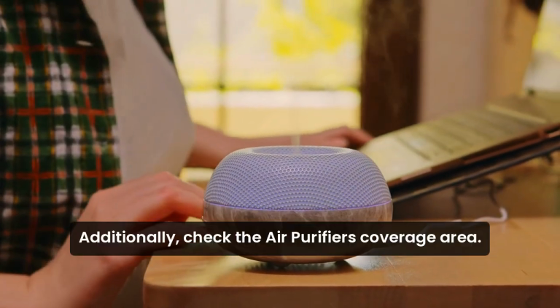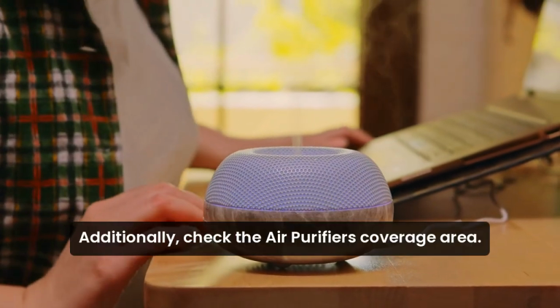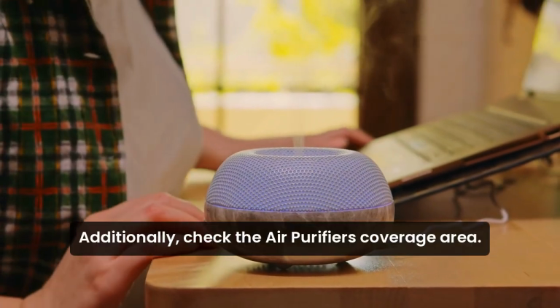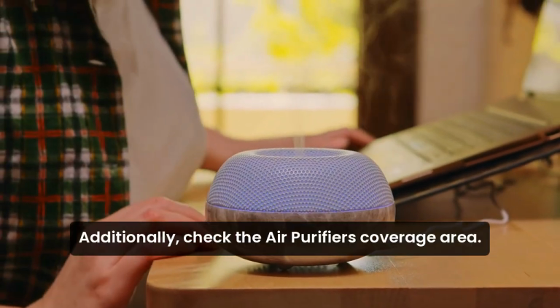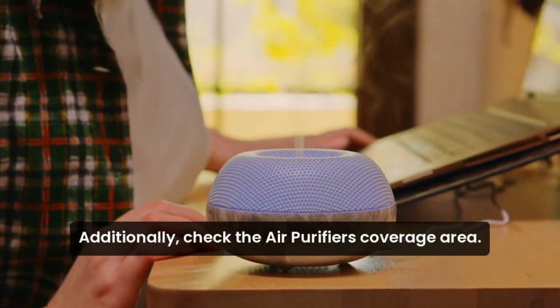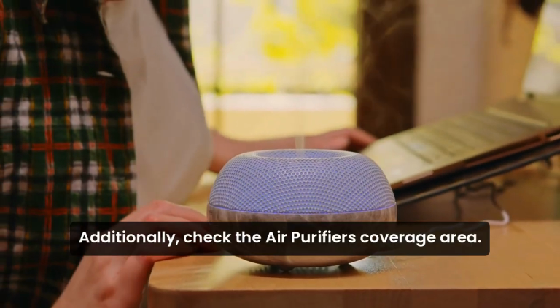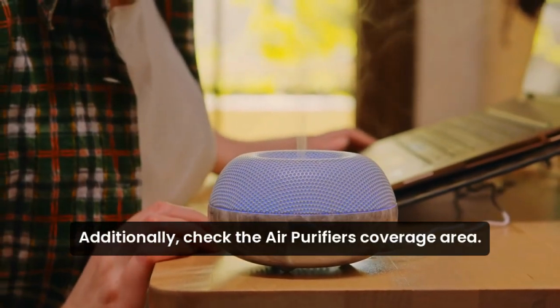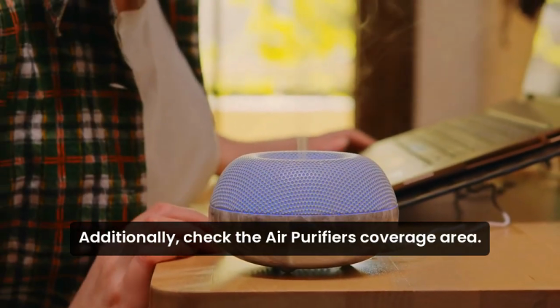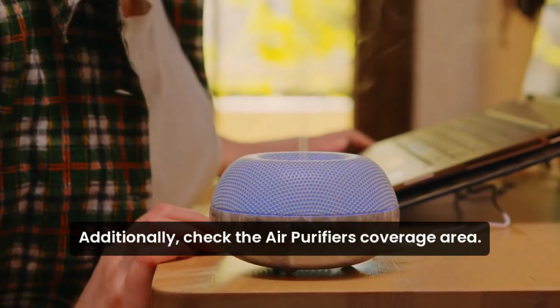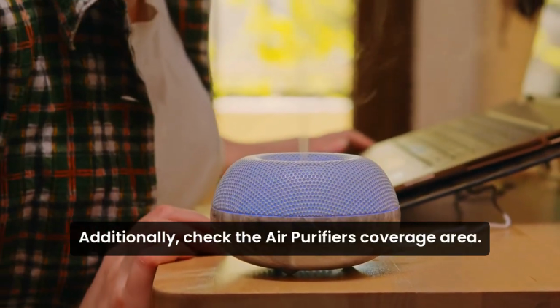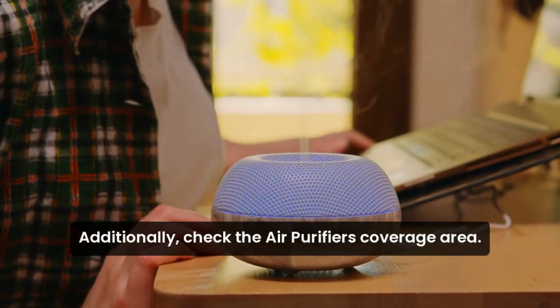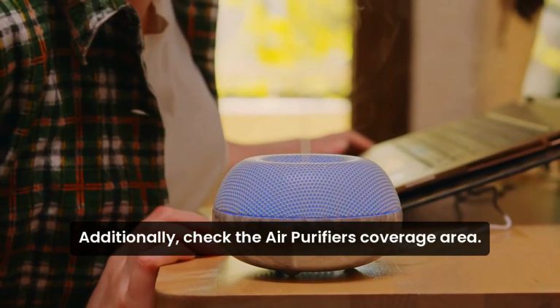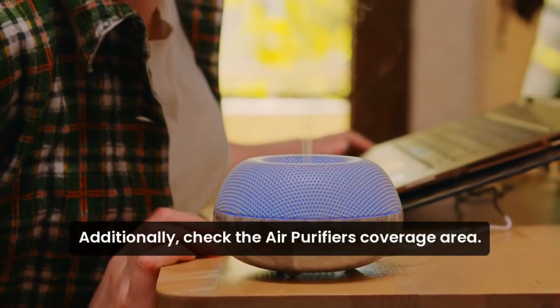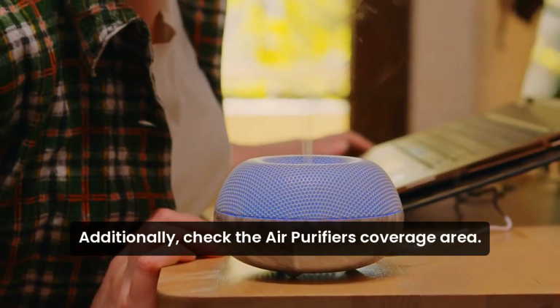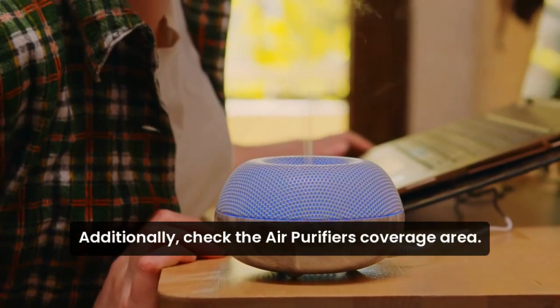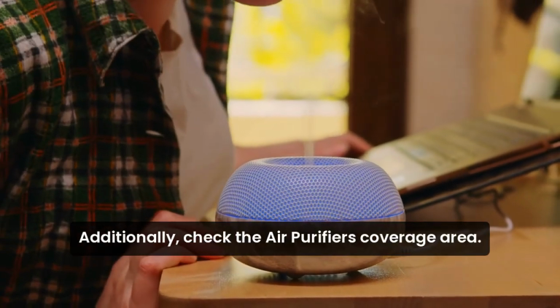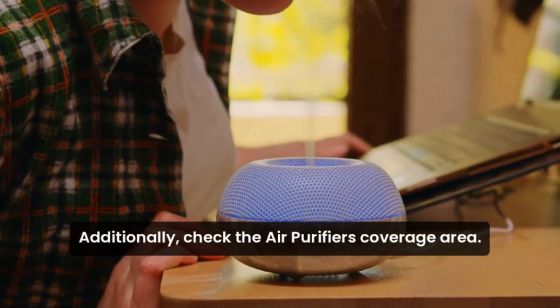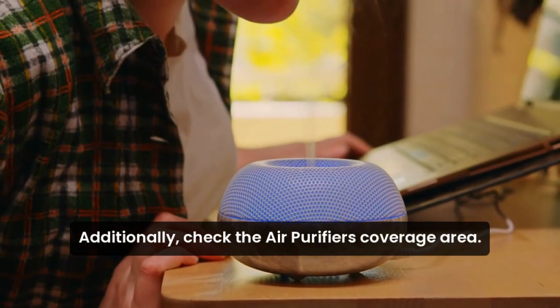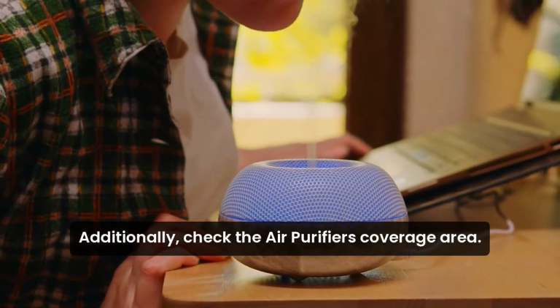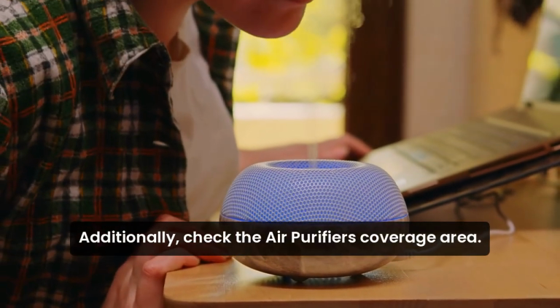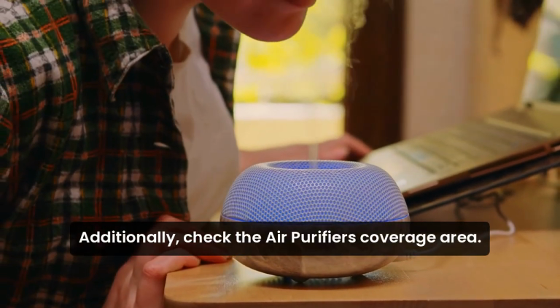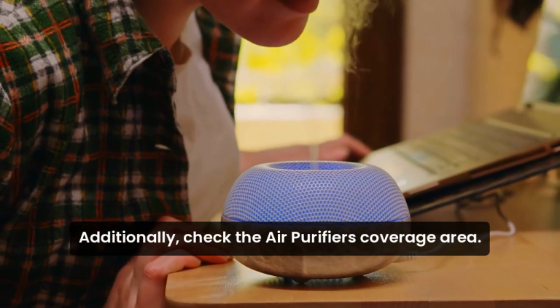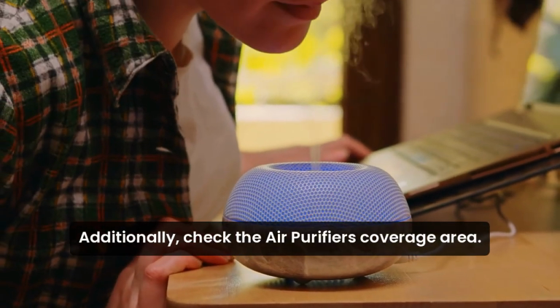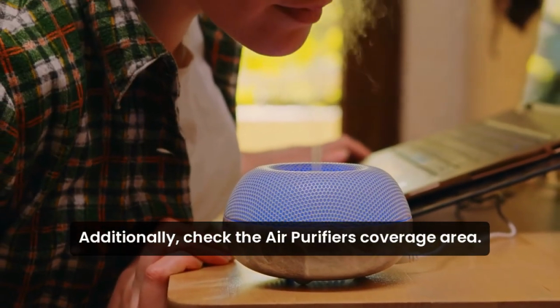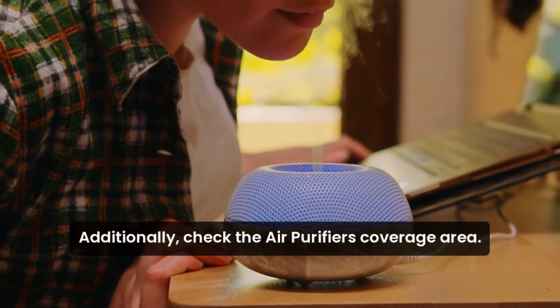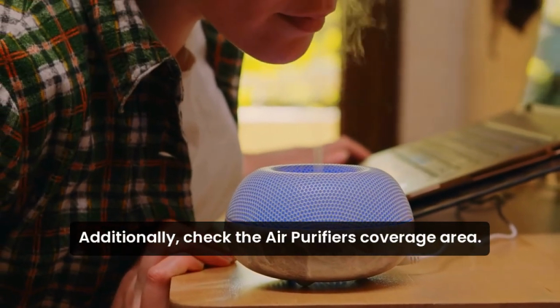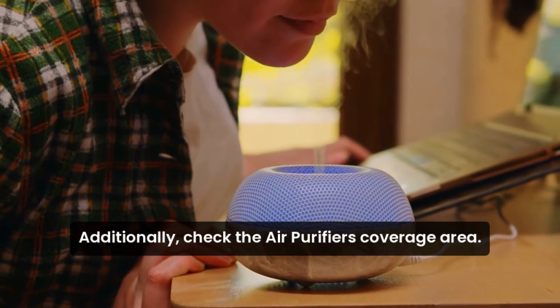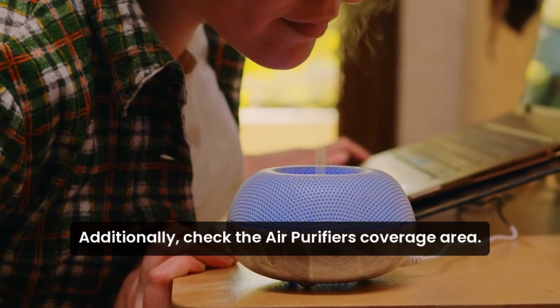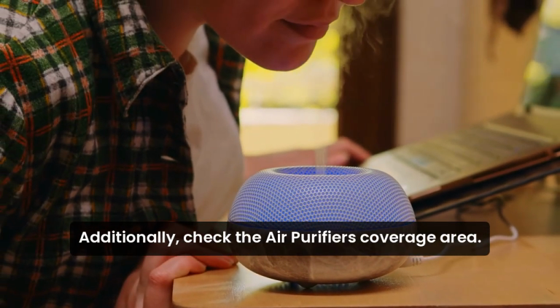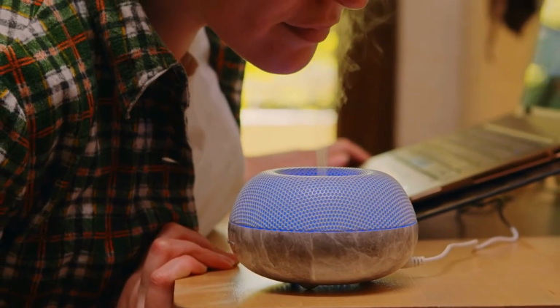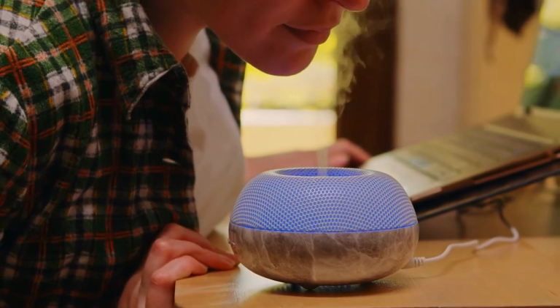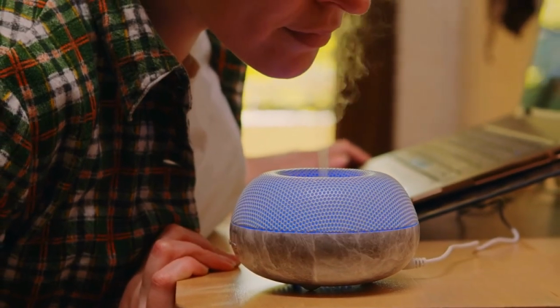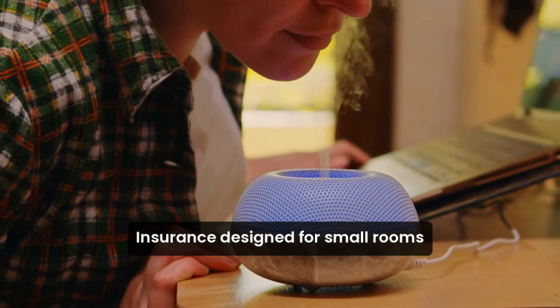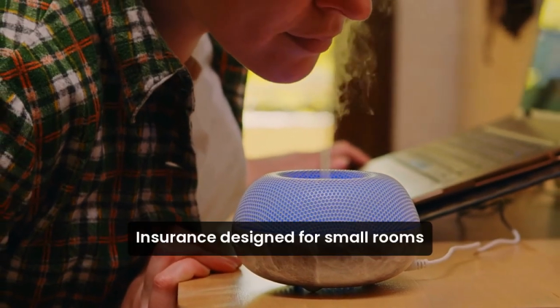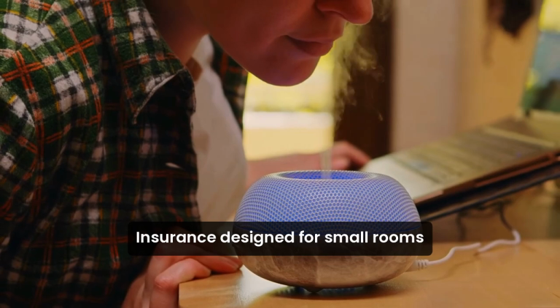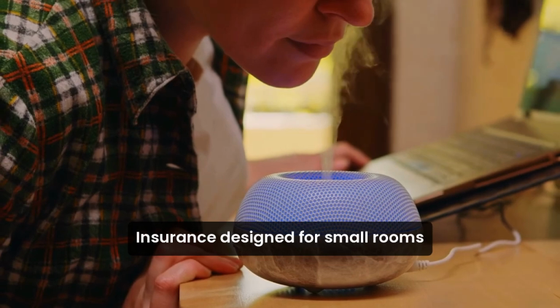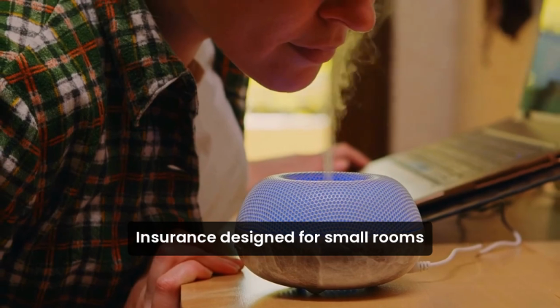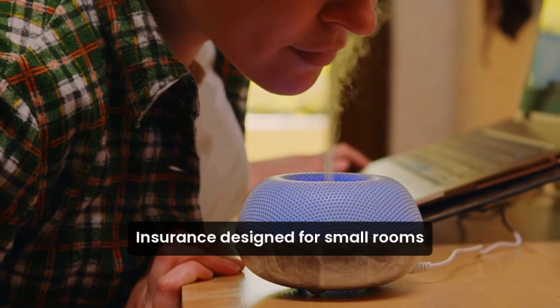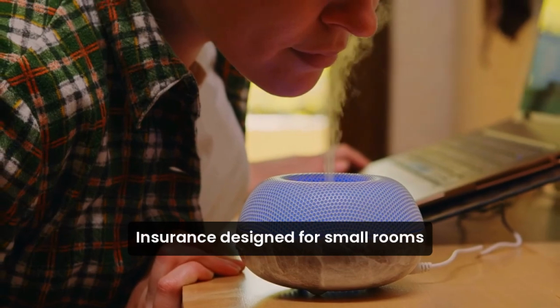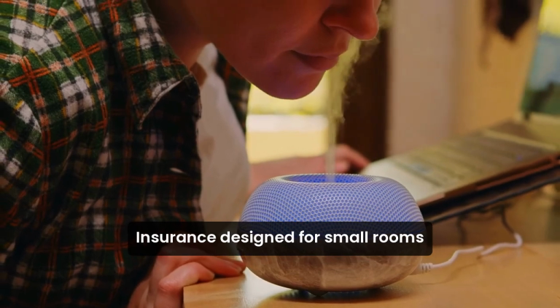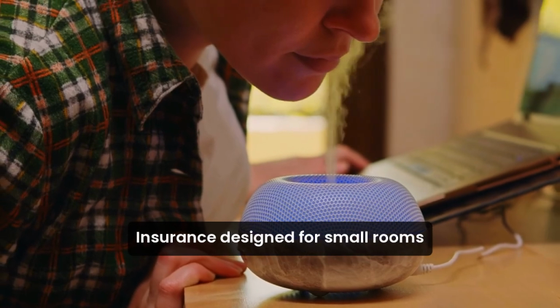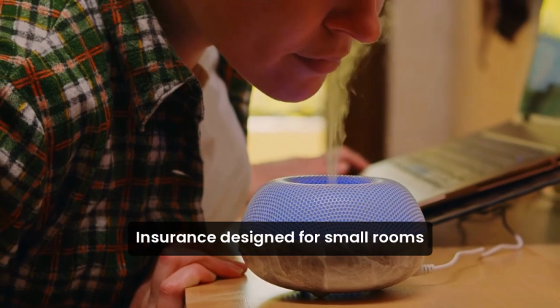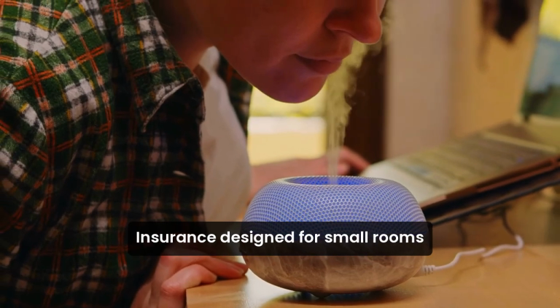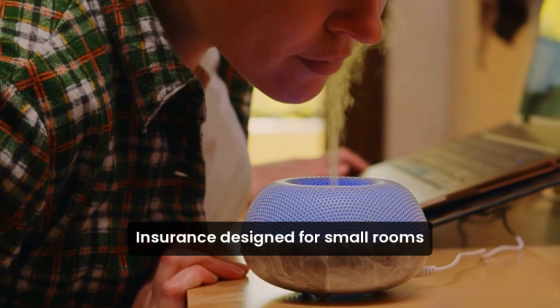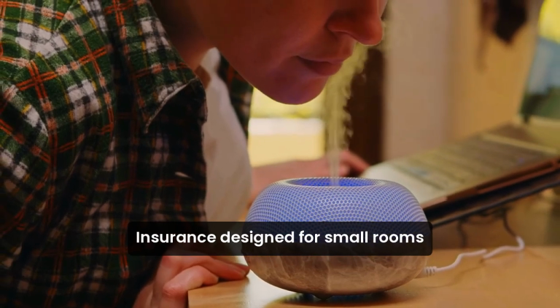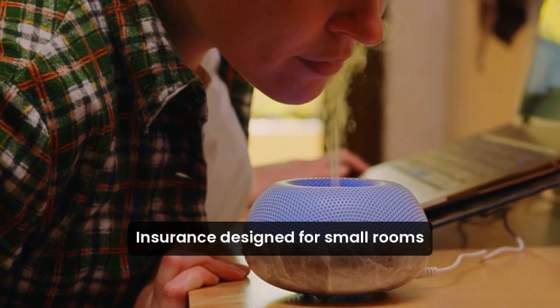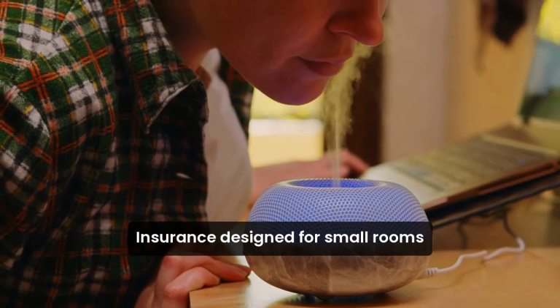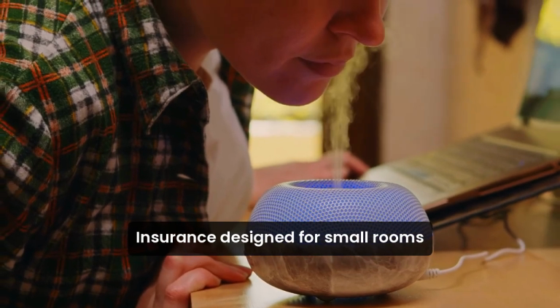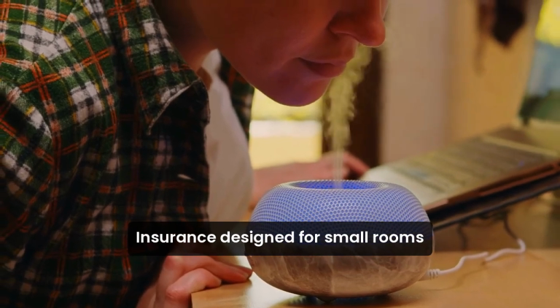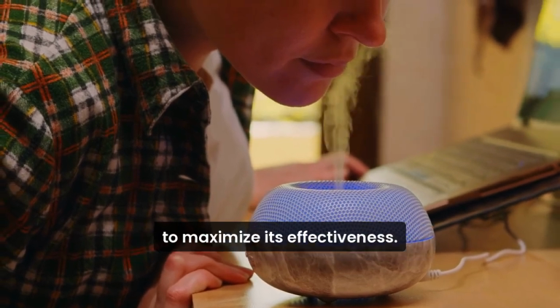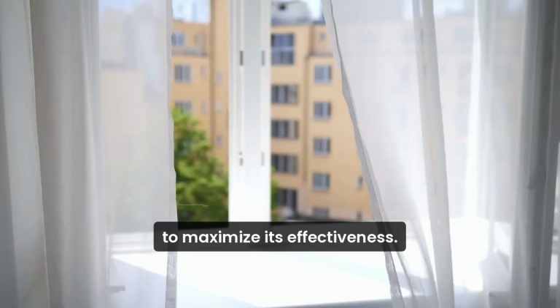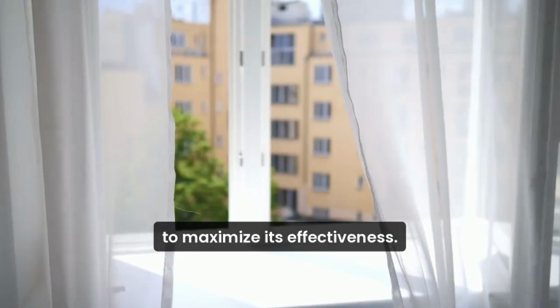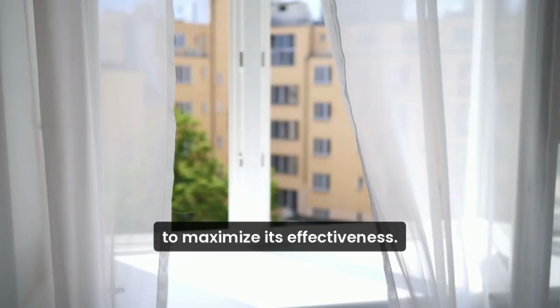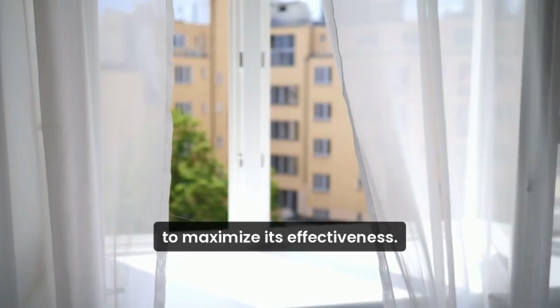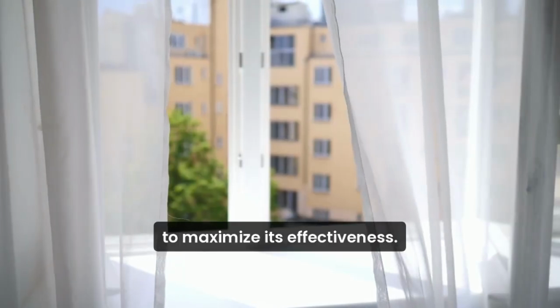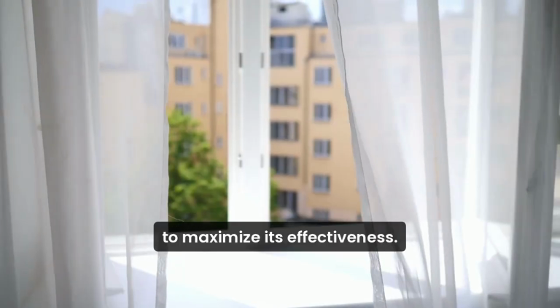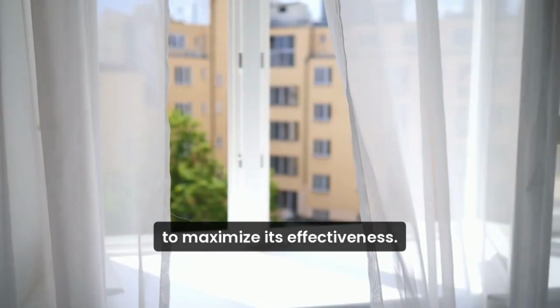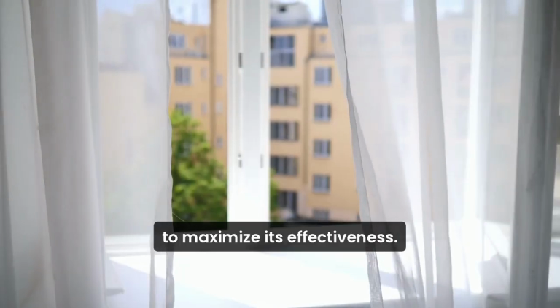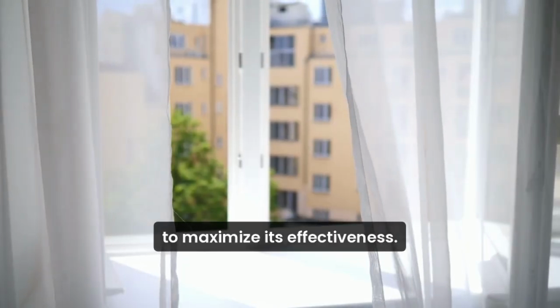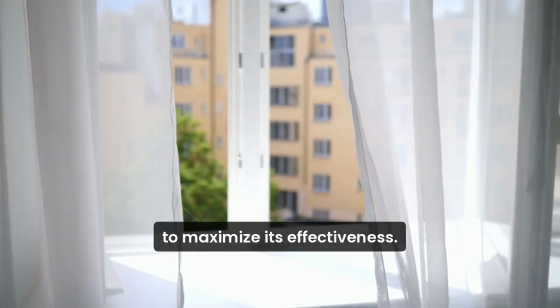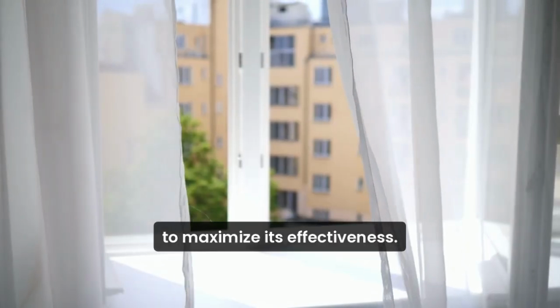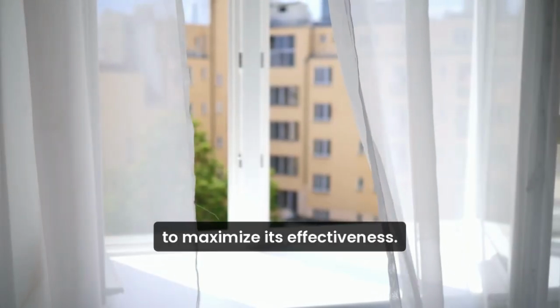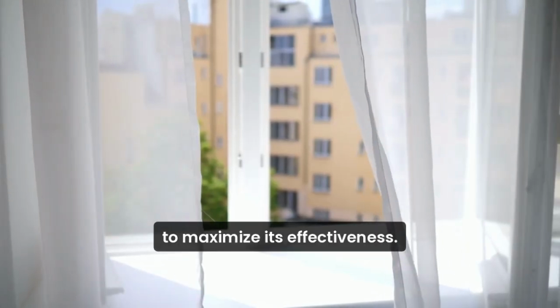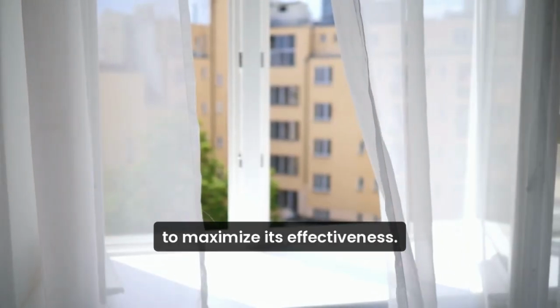Additionally, check the air purifier's coverage area. Ensure it's designed for small rooms to maximize its effectiveness.